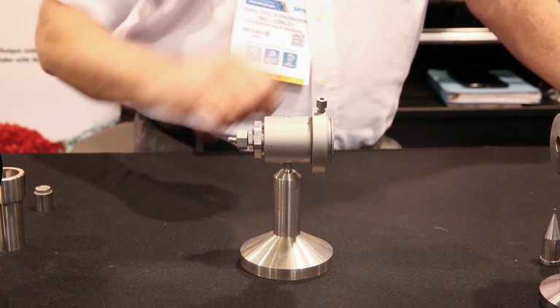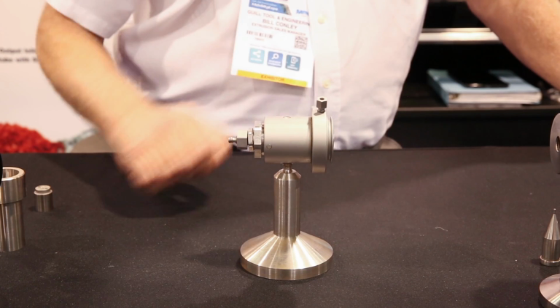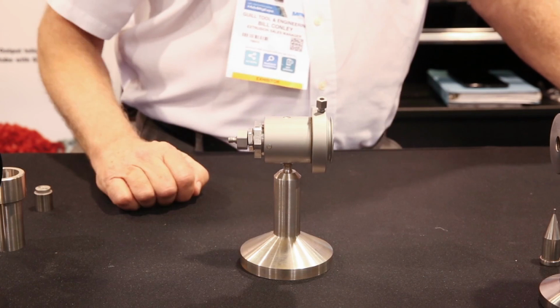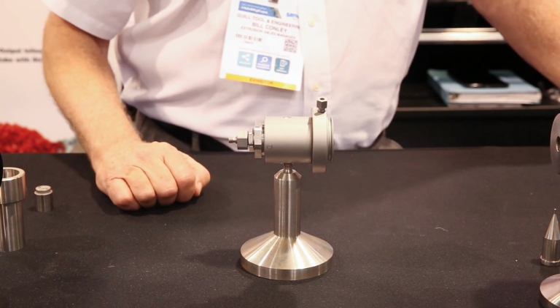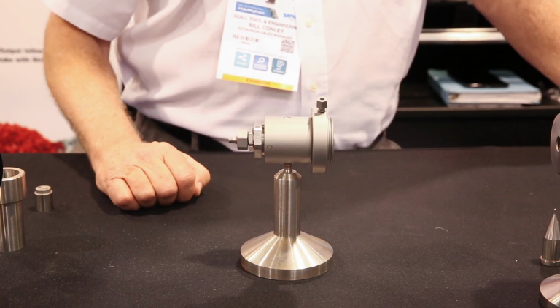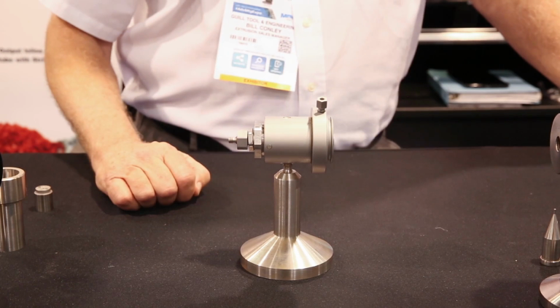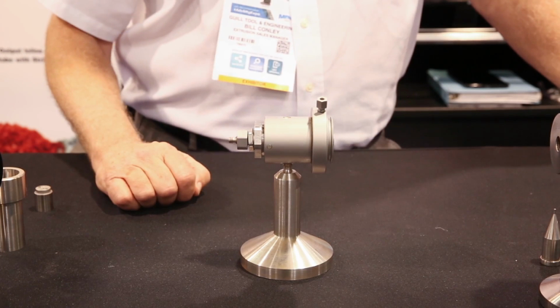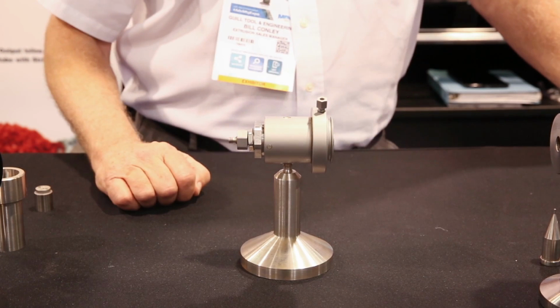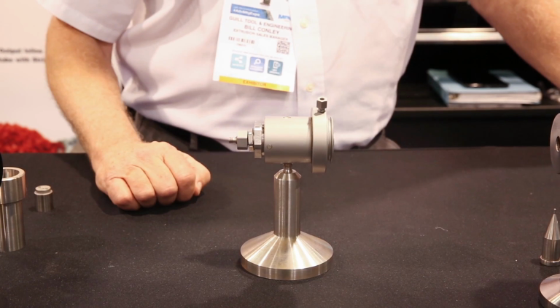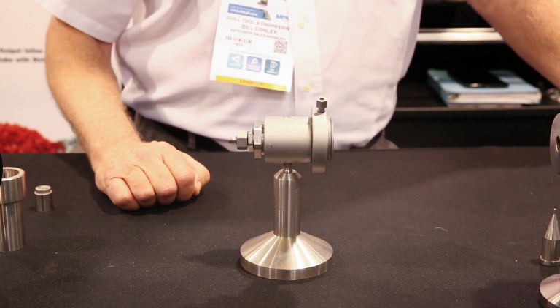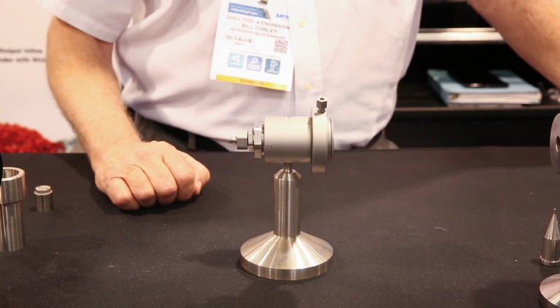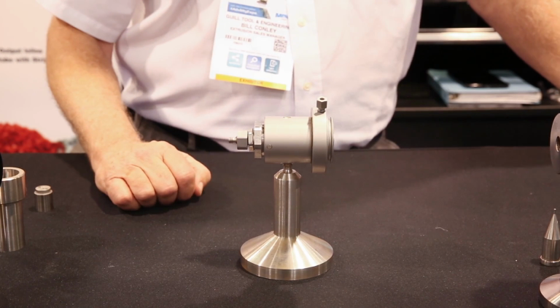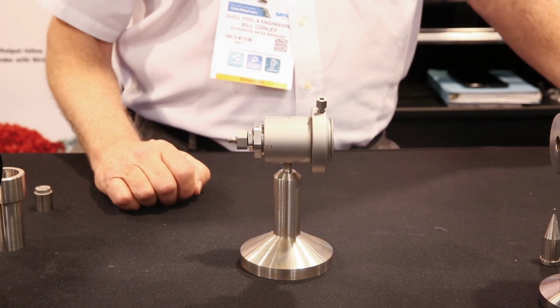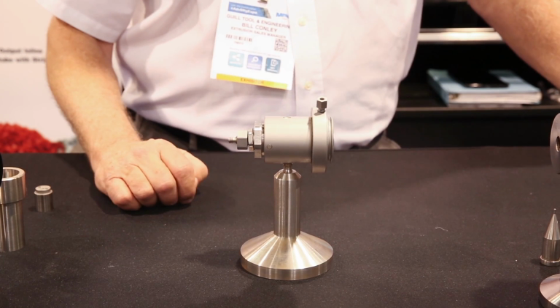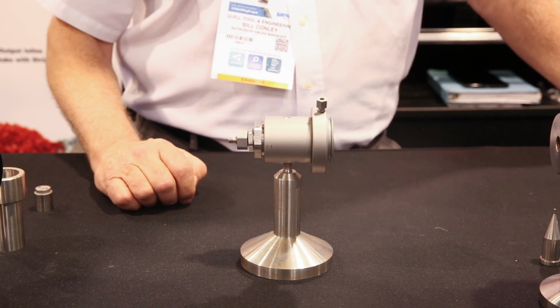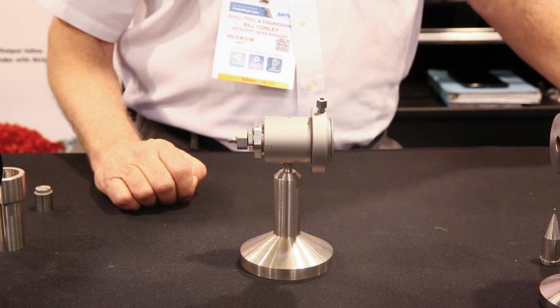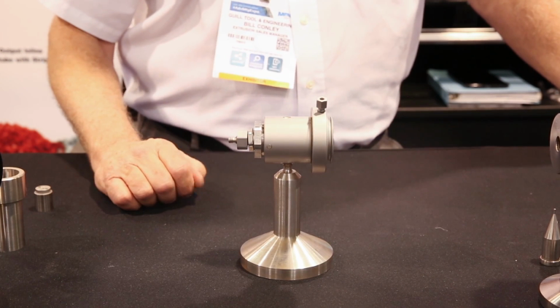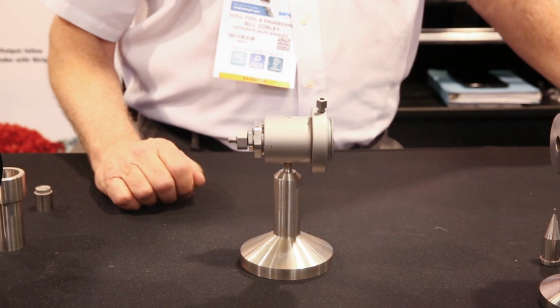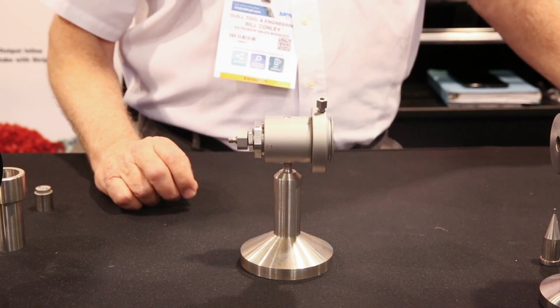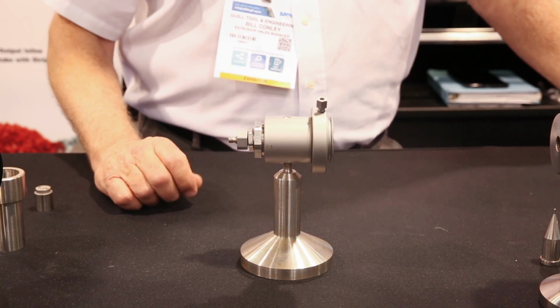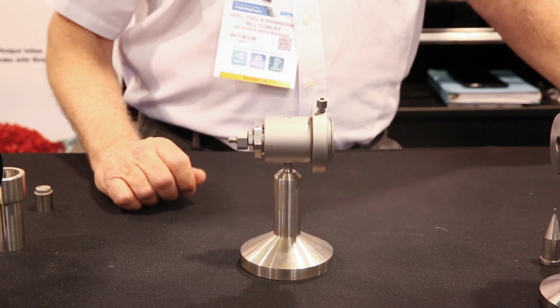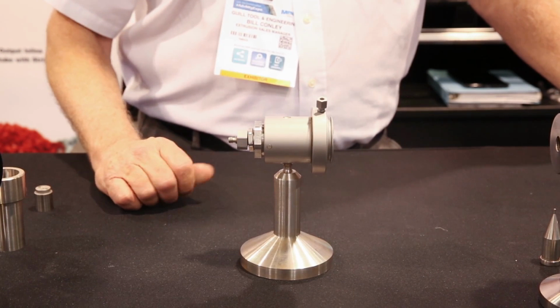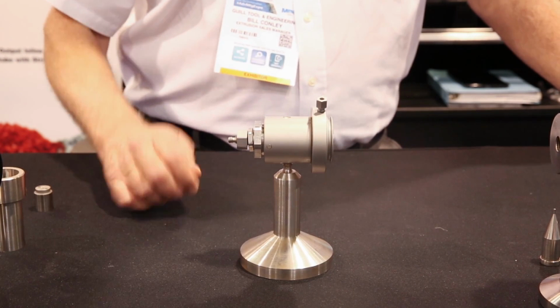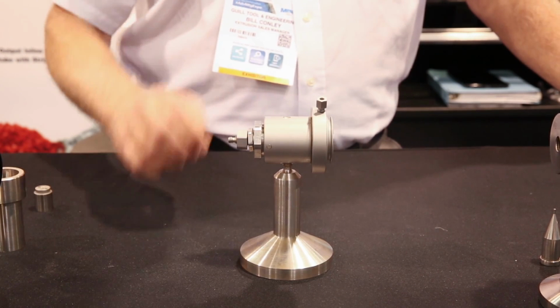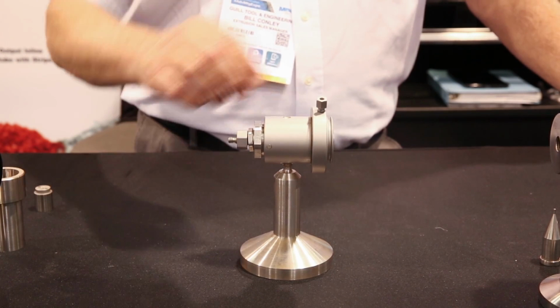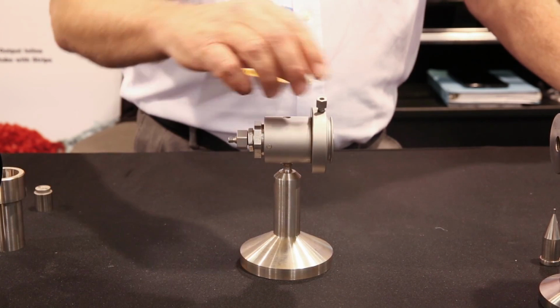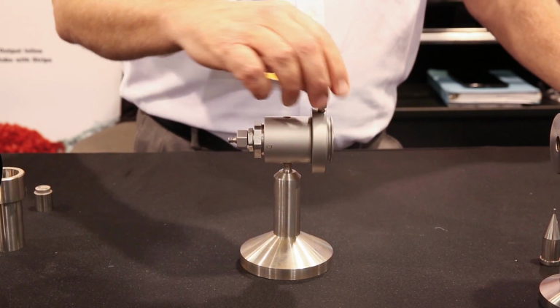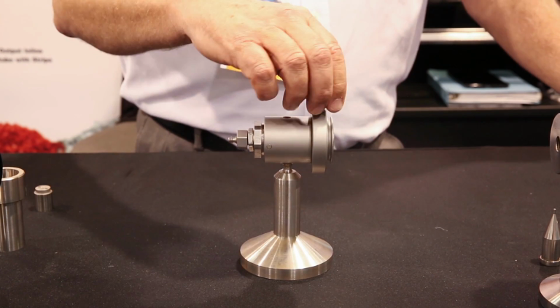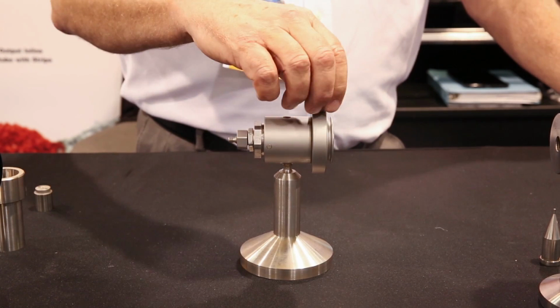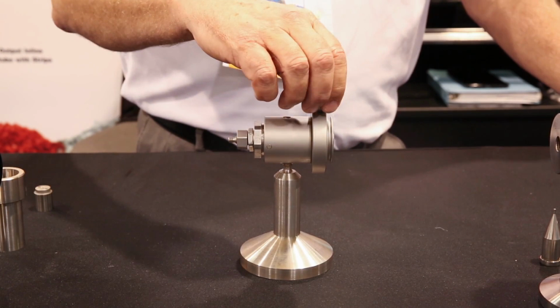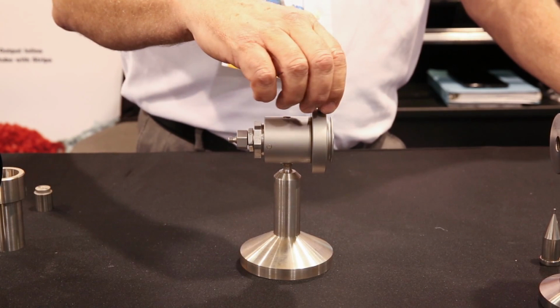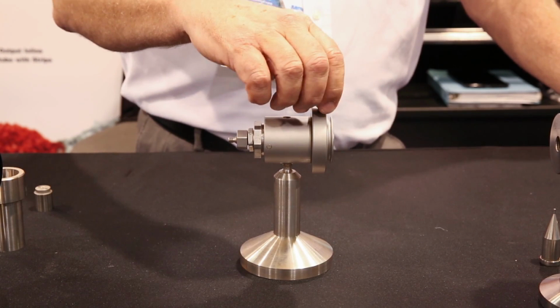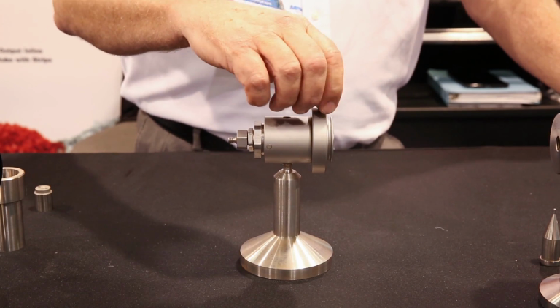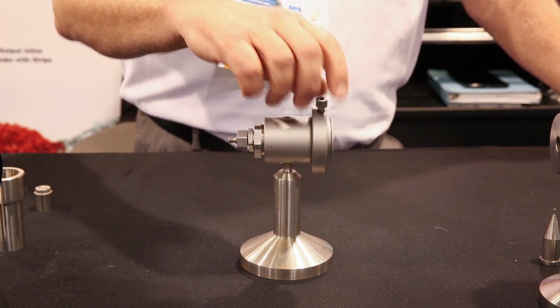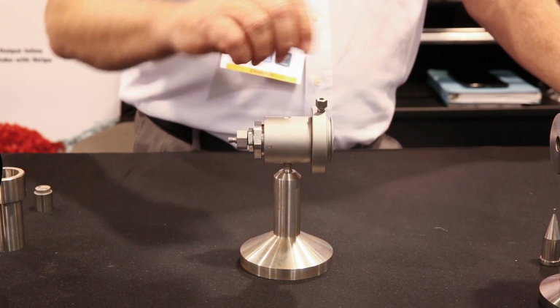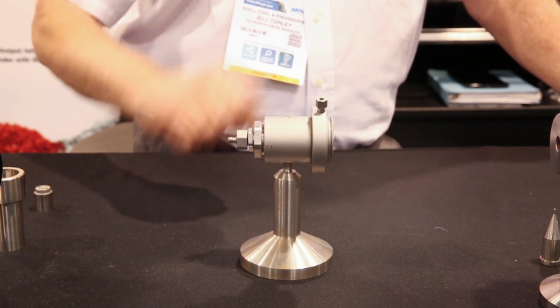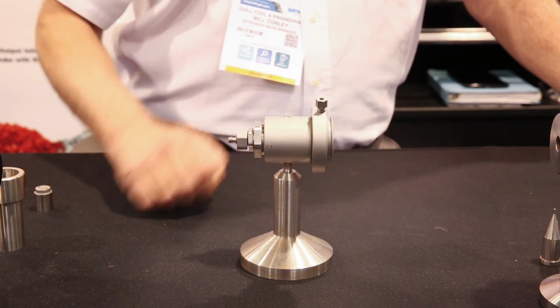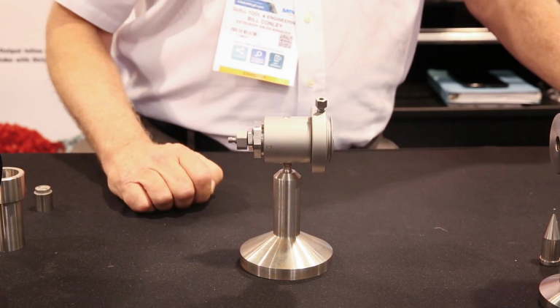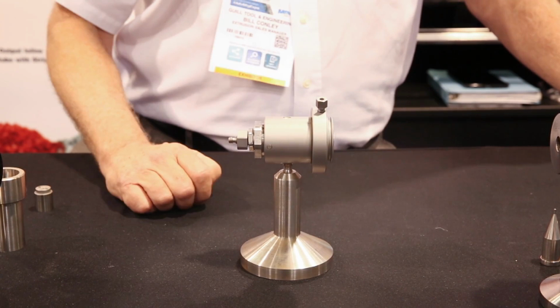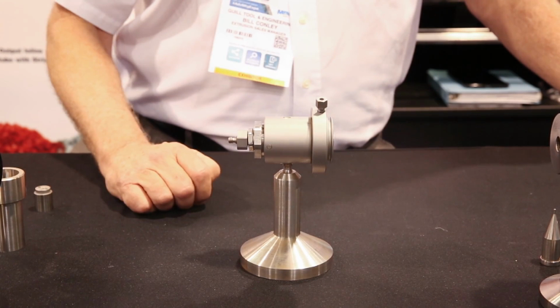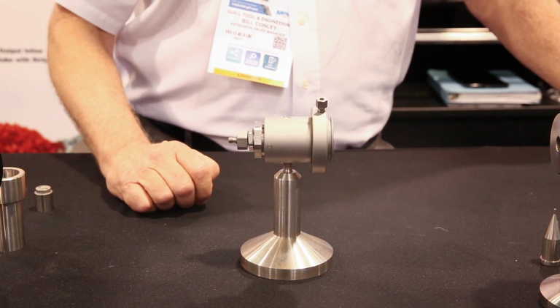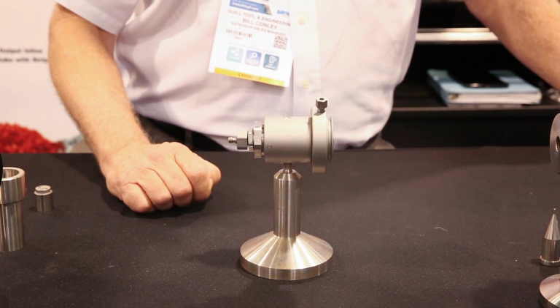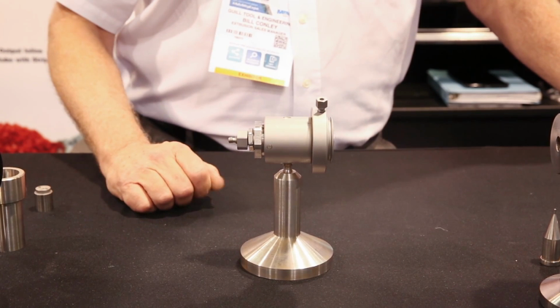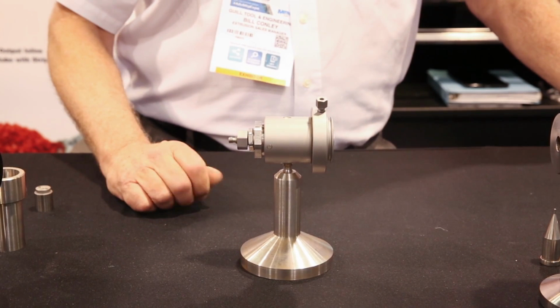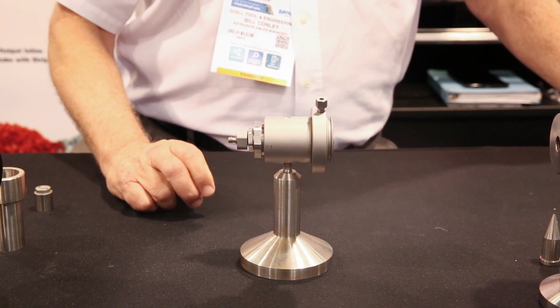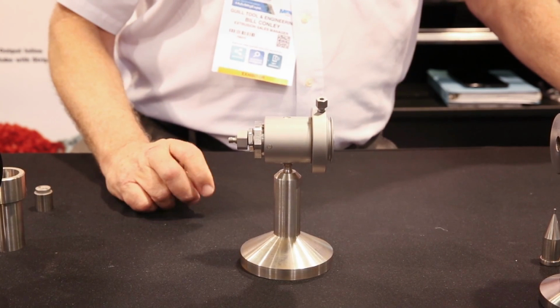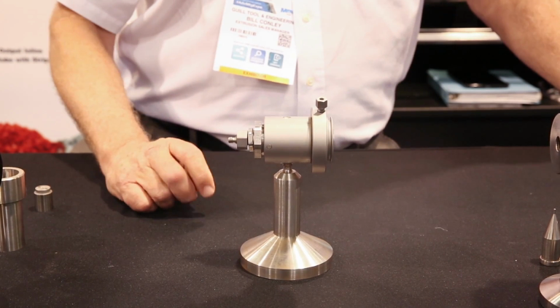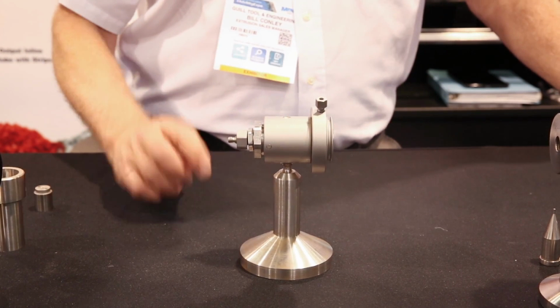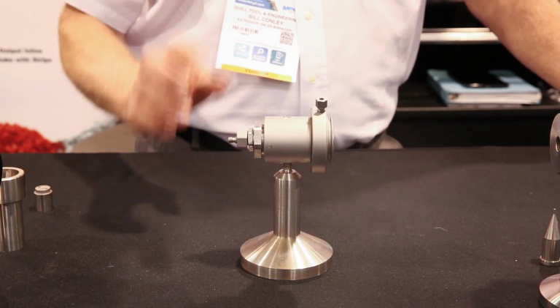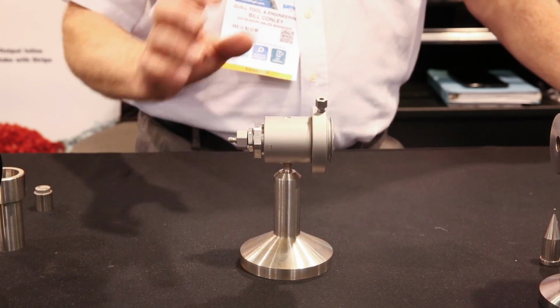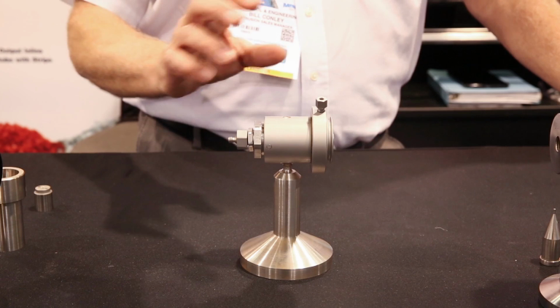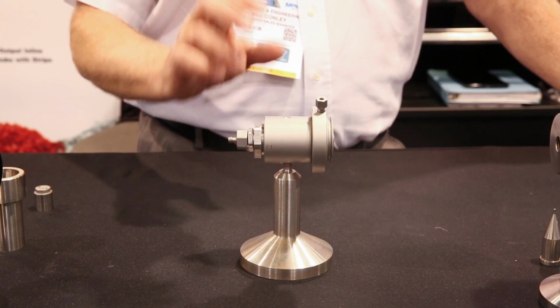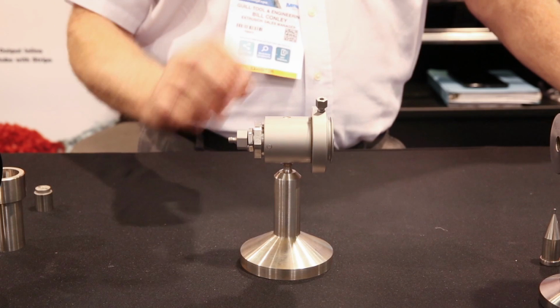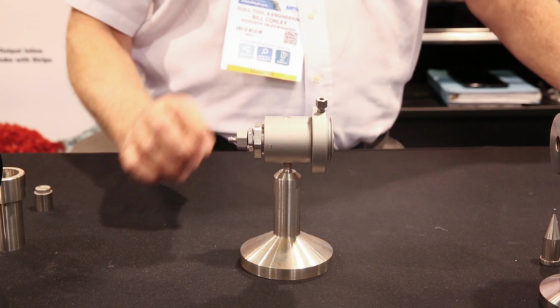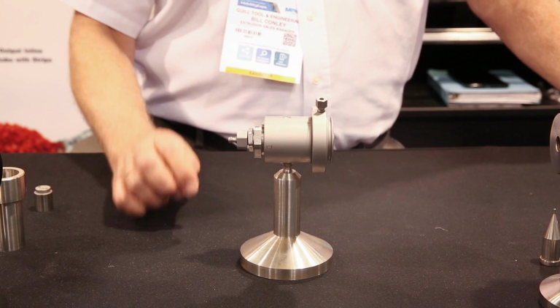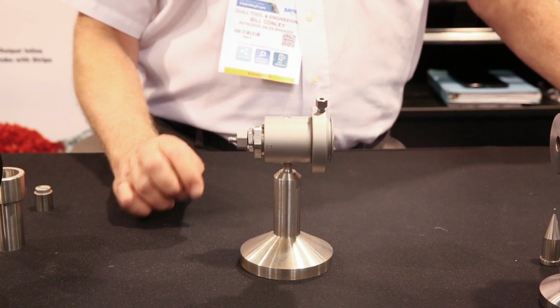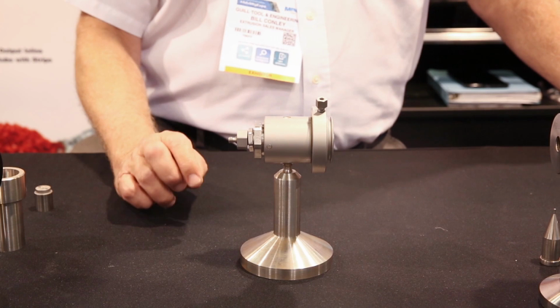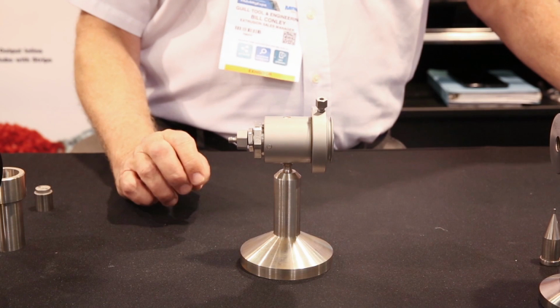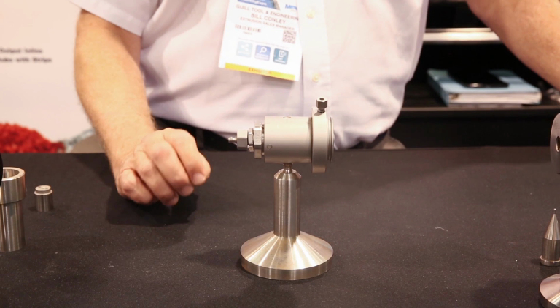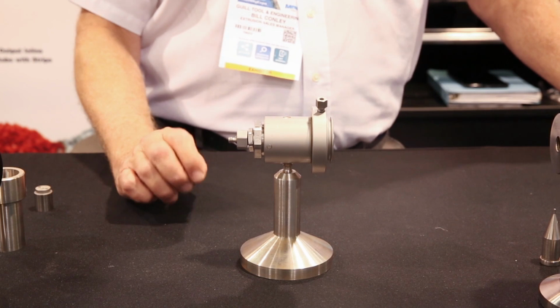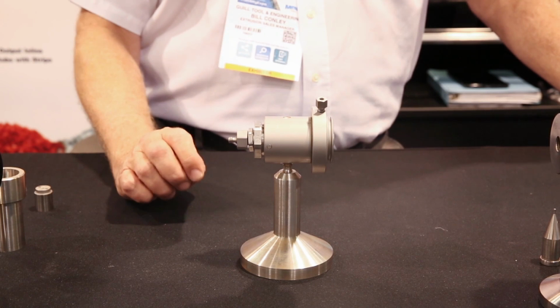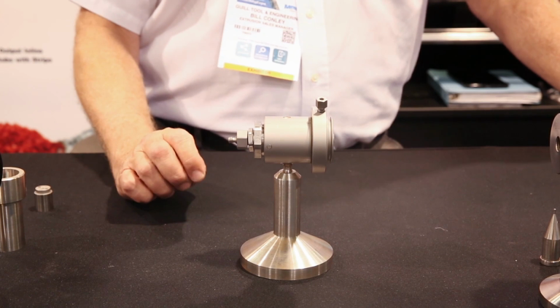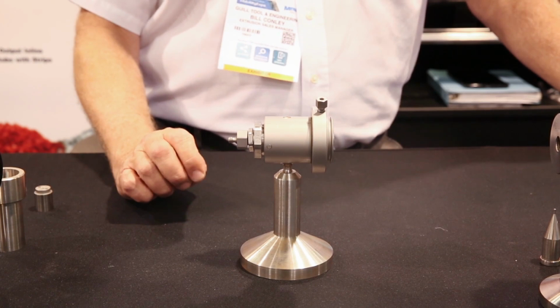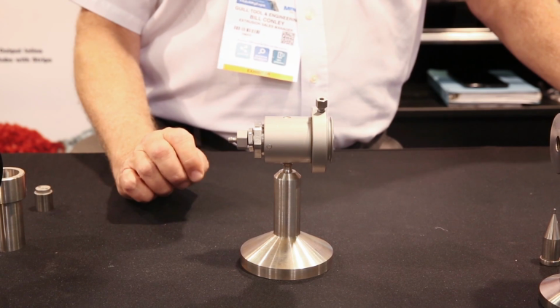The bolt has a 125 pitch, which means that a full revolution of the bolt will actually move the die by only 8 thousandths.